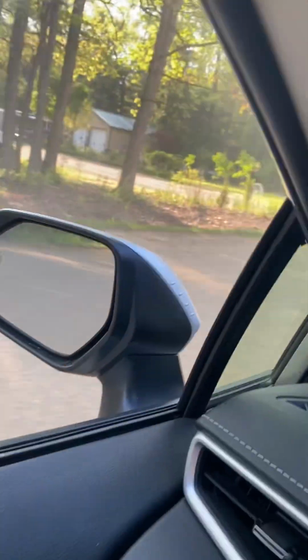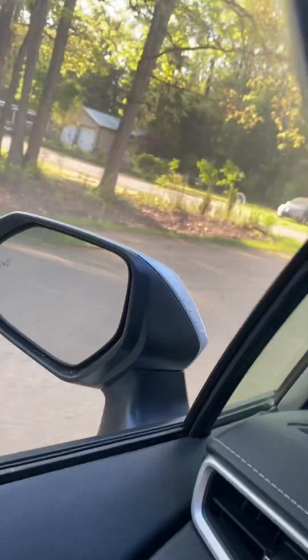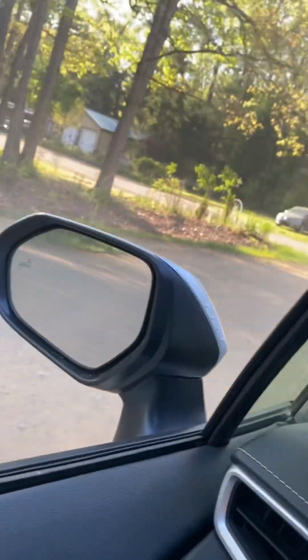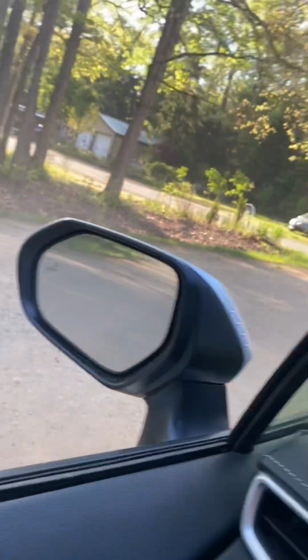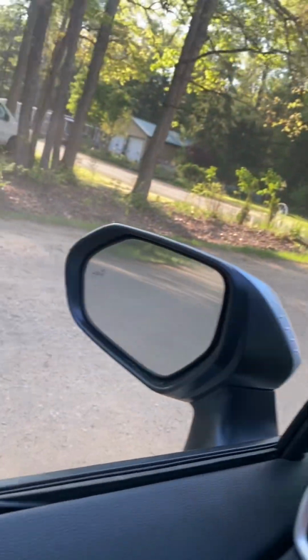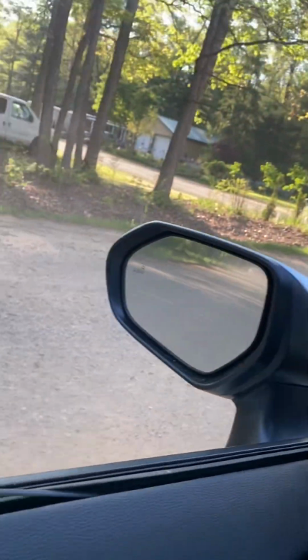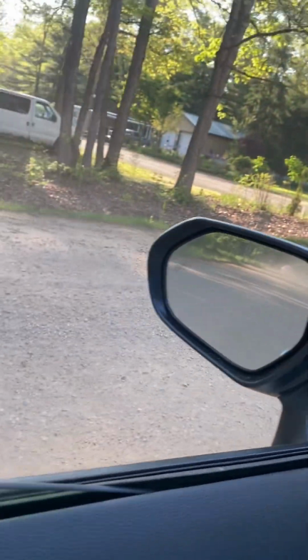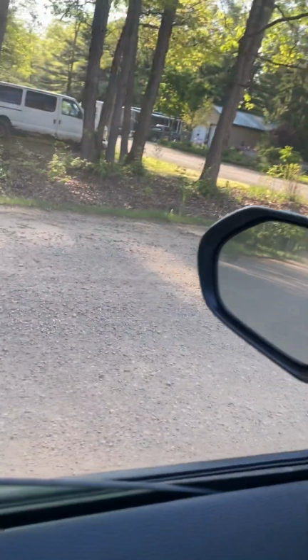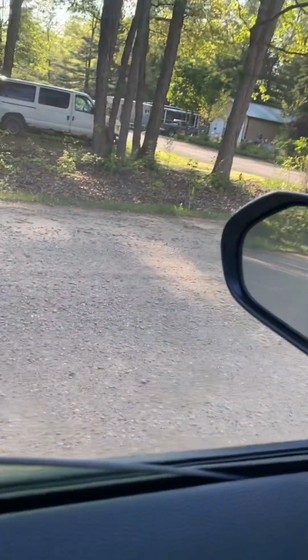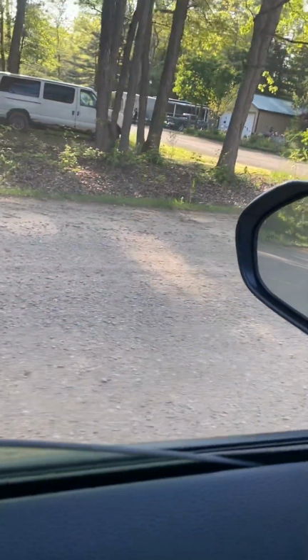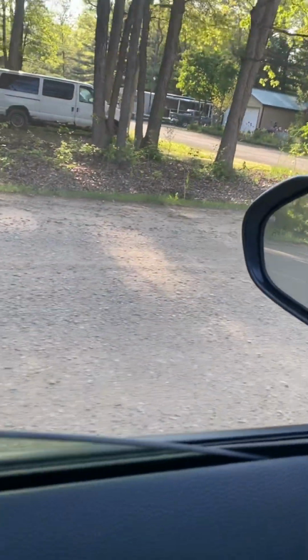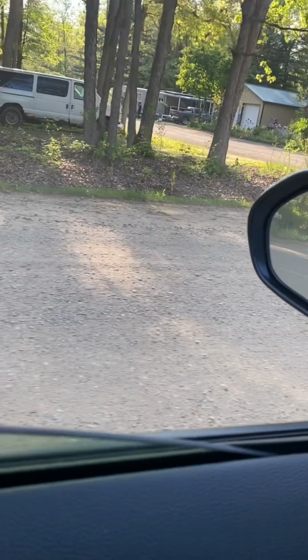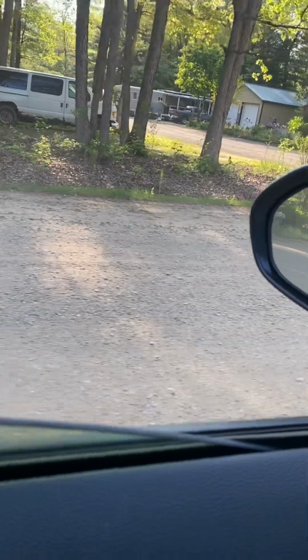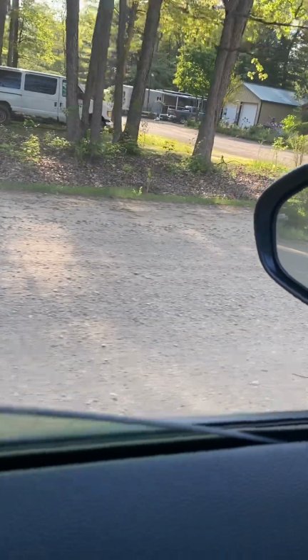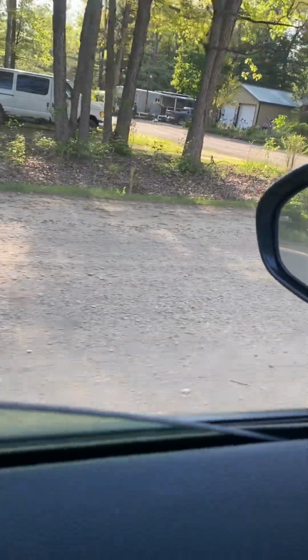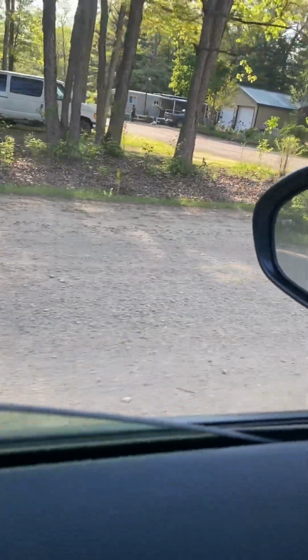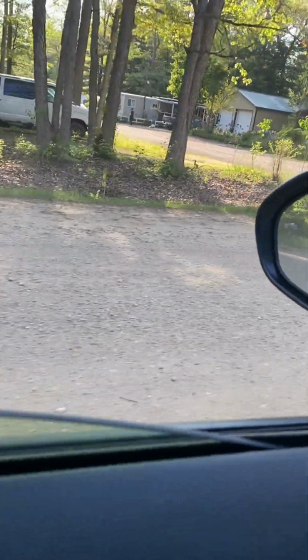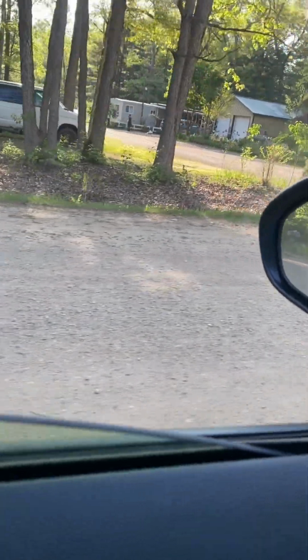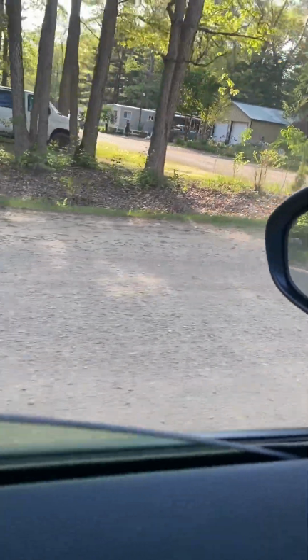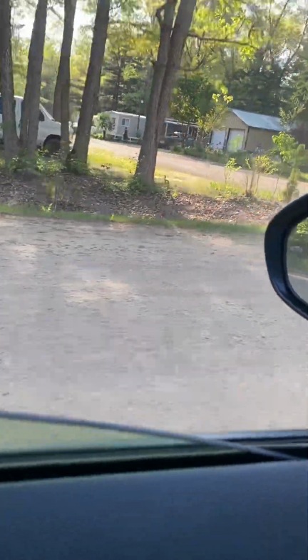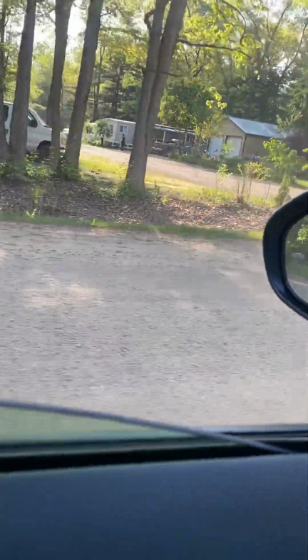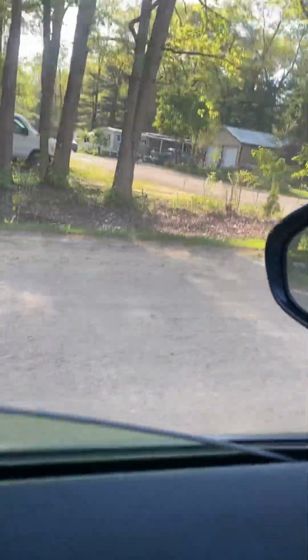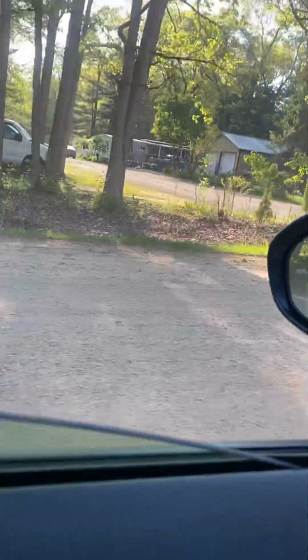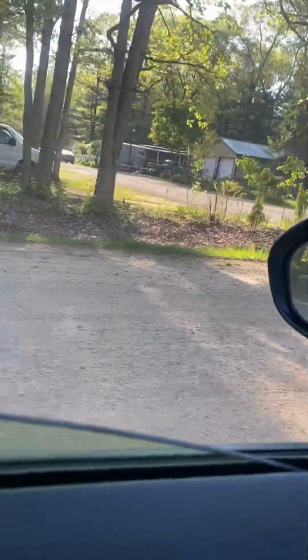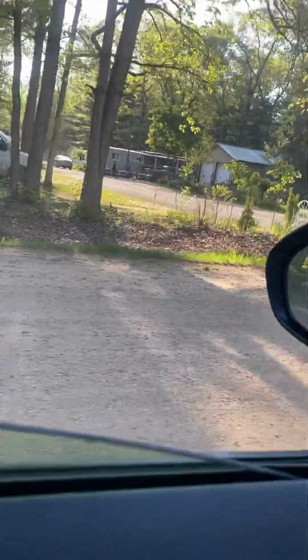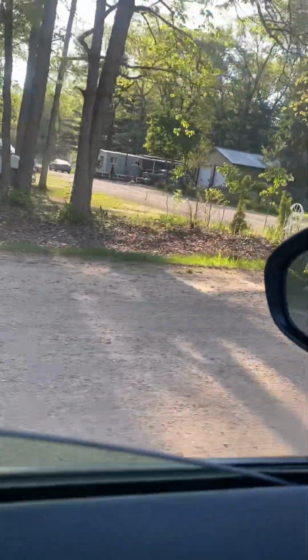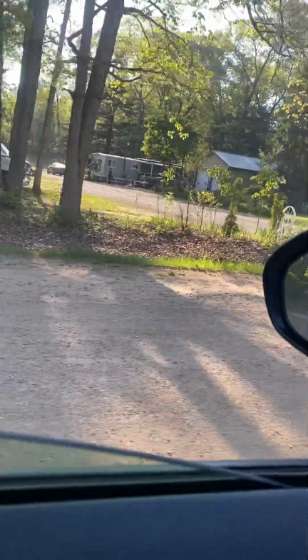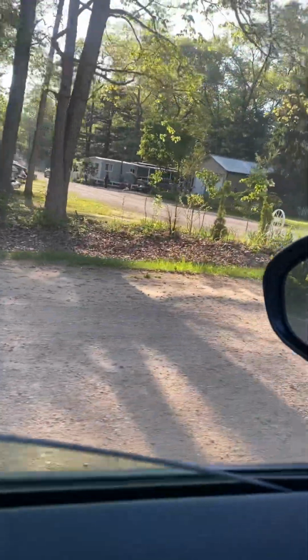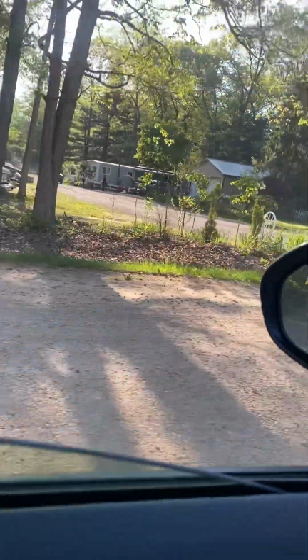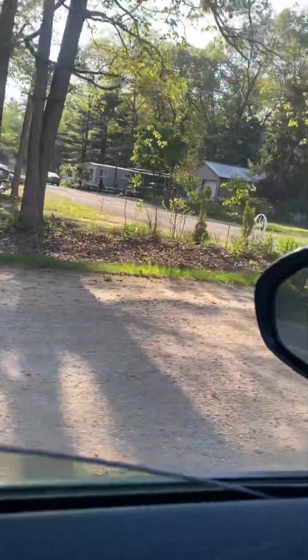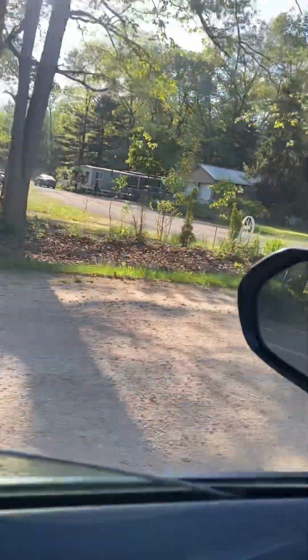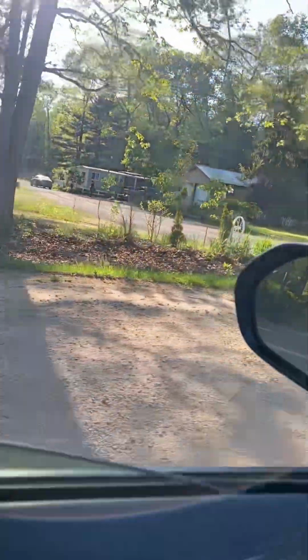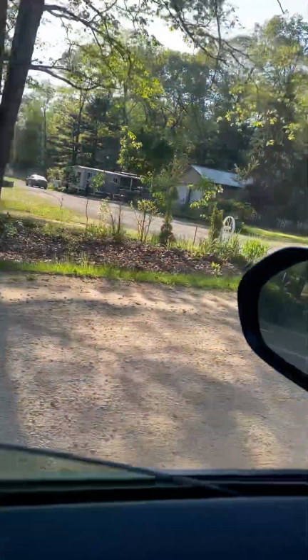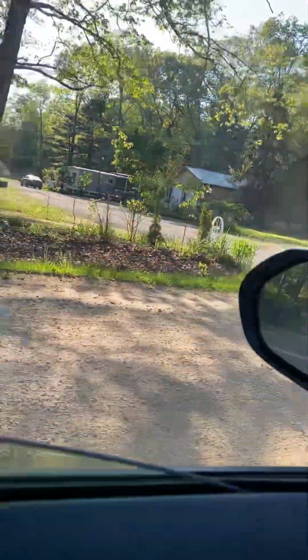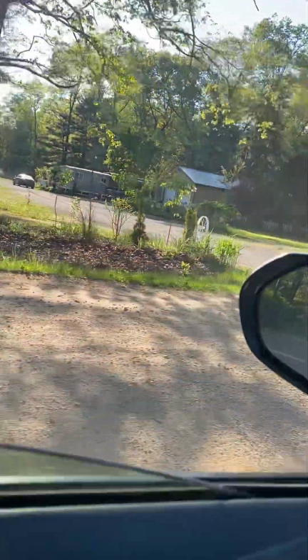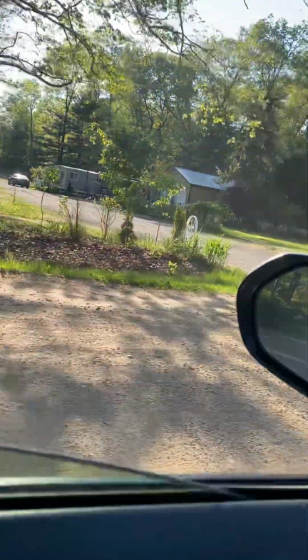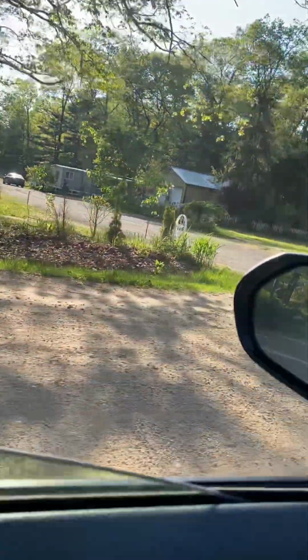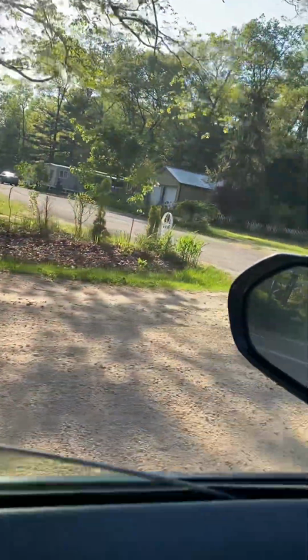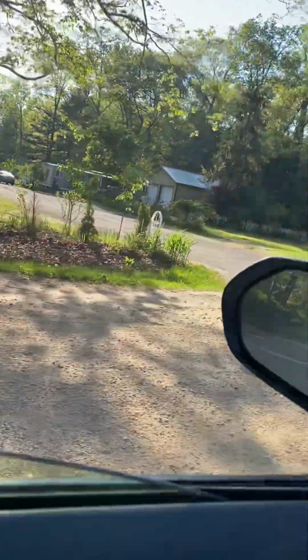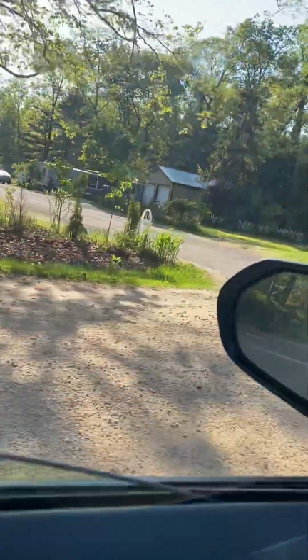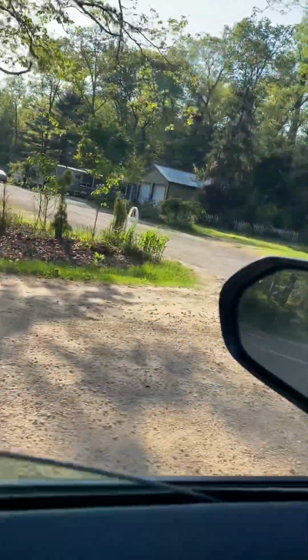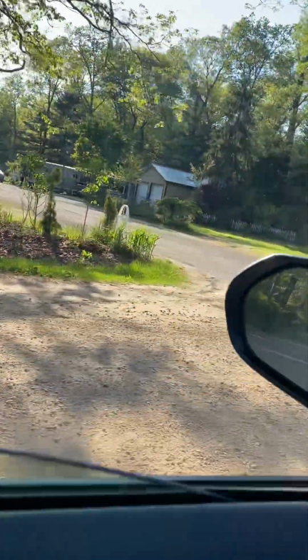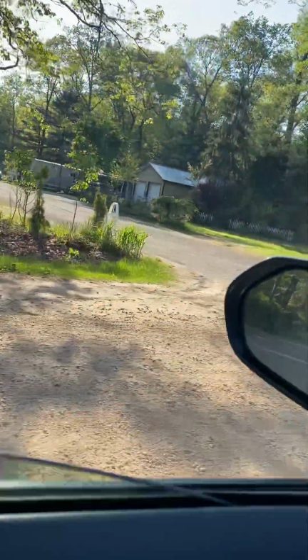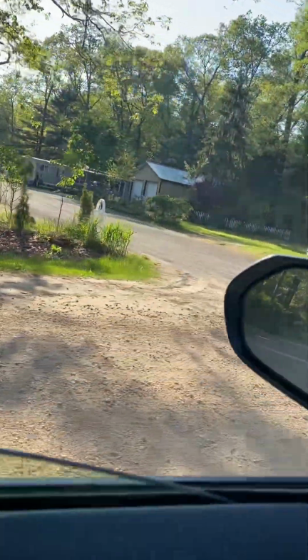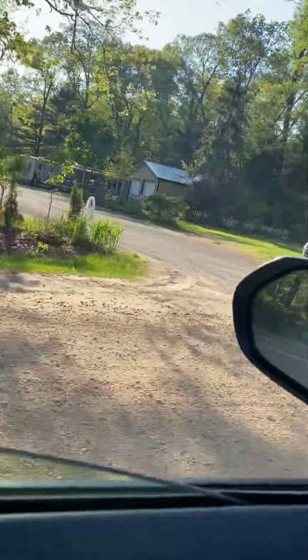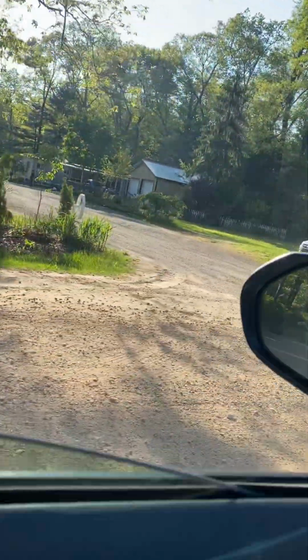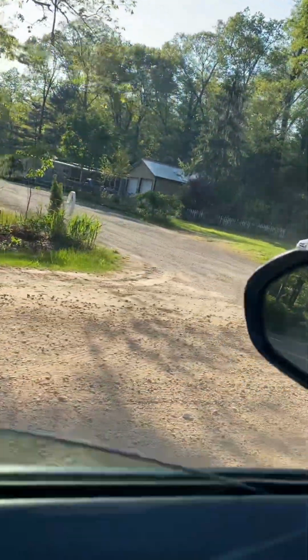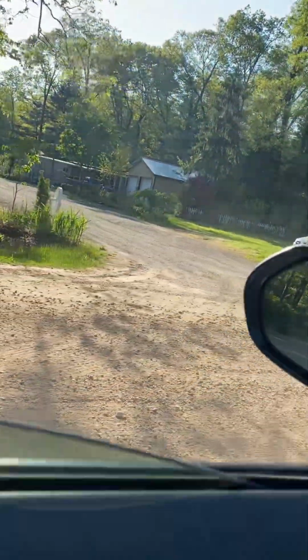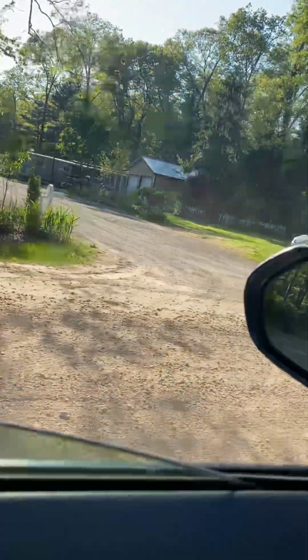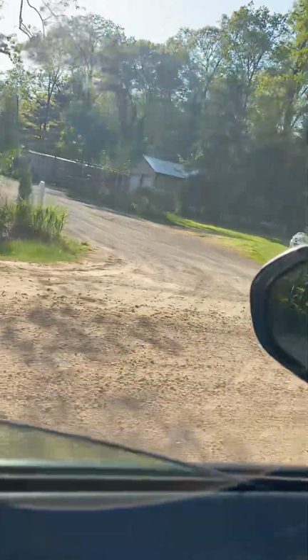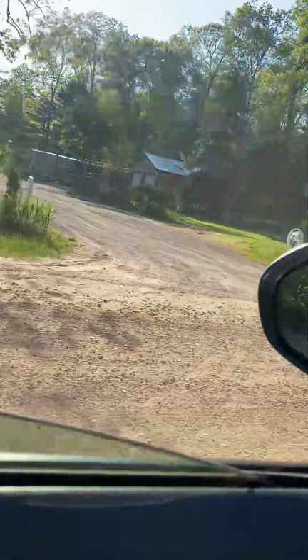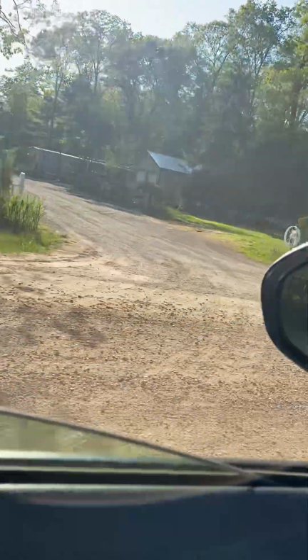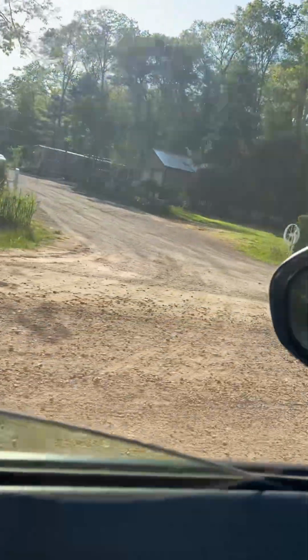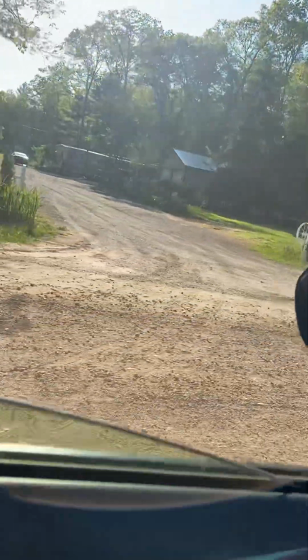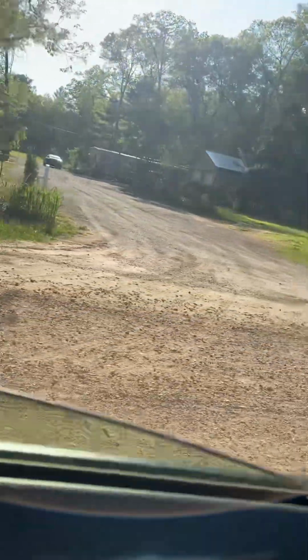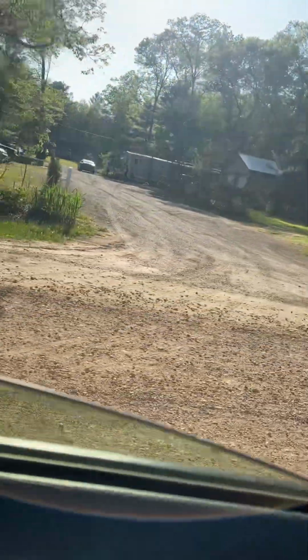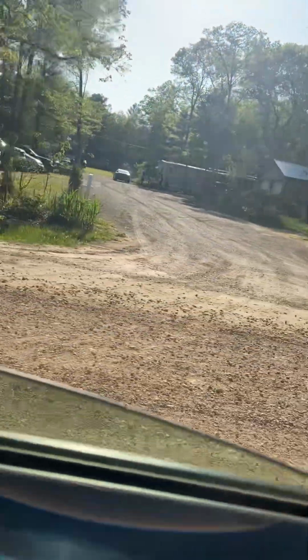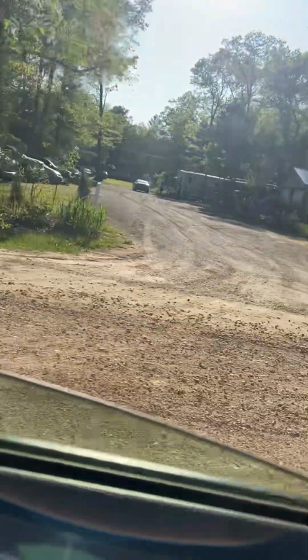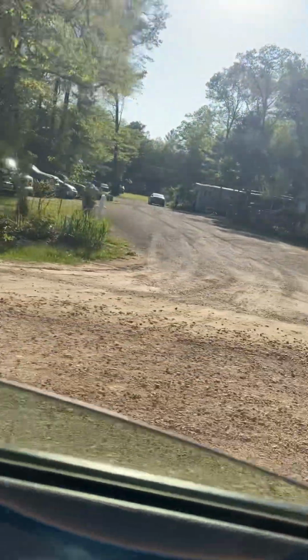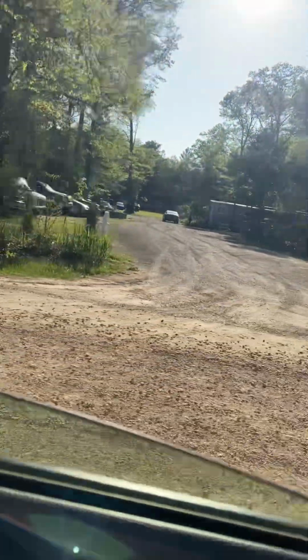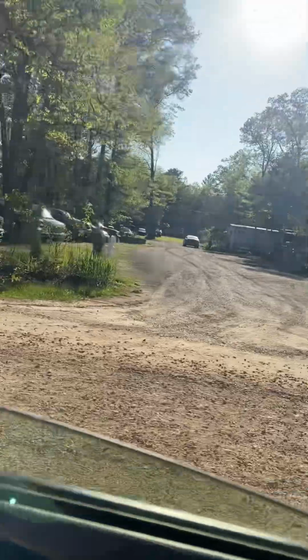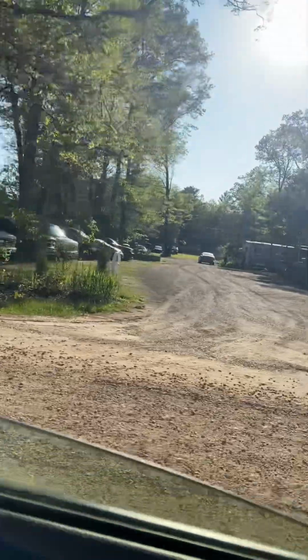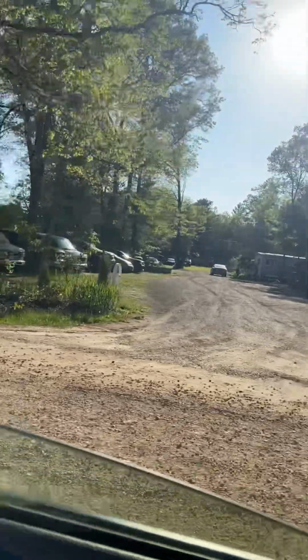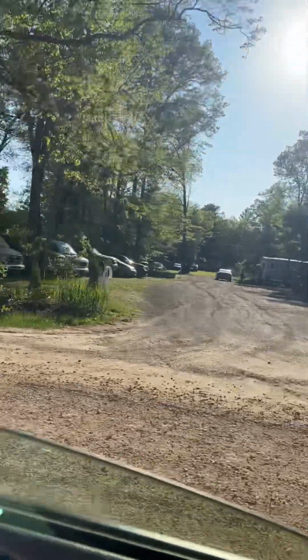Now that it's all dusty — it is a dirt road. Another mobile home here, a nice barn. A lot of cars parked there.